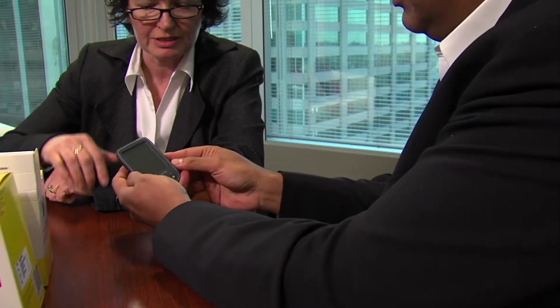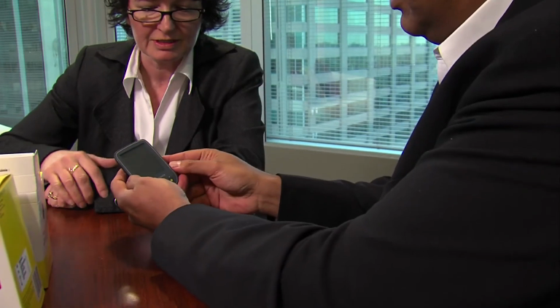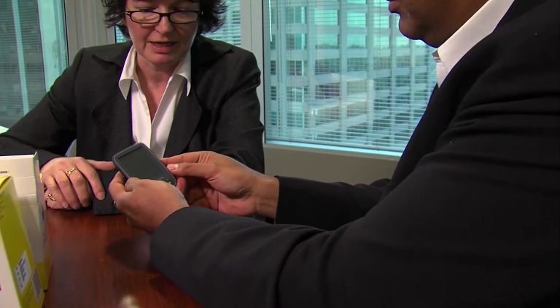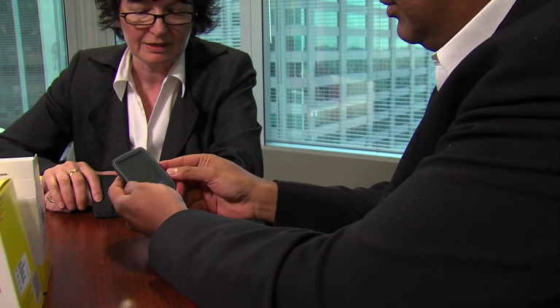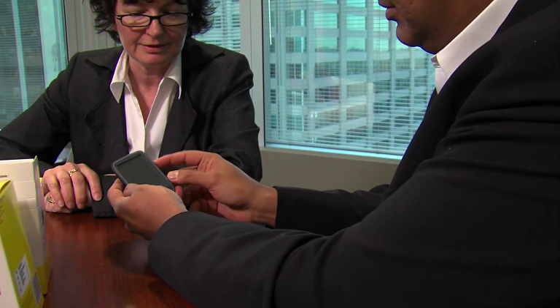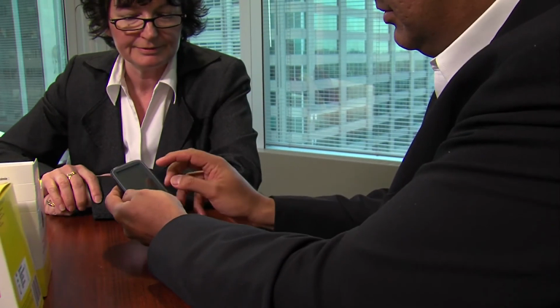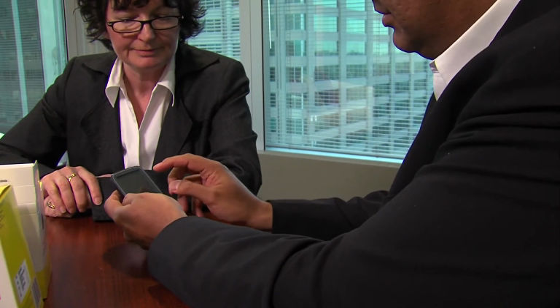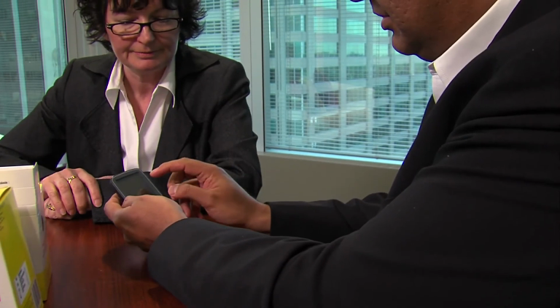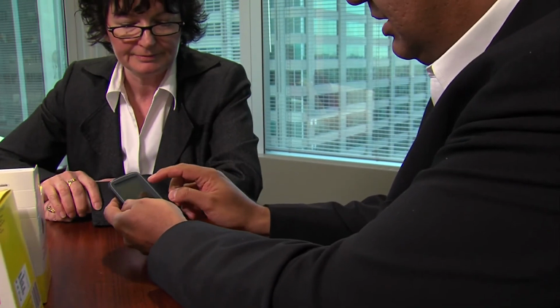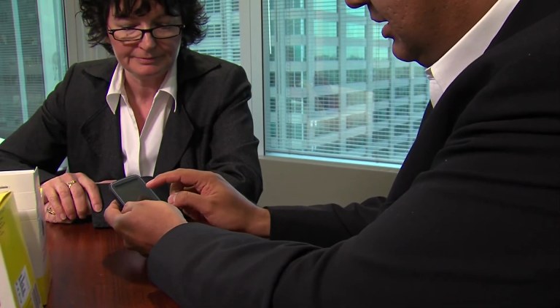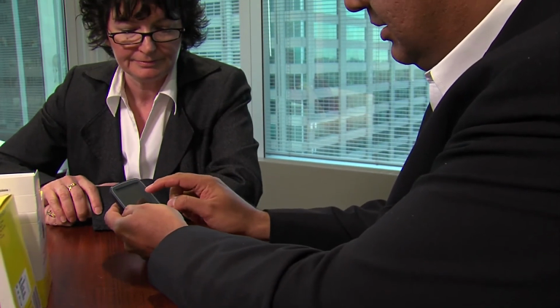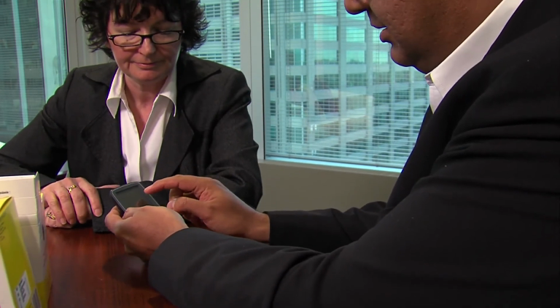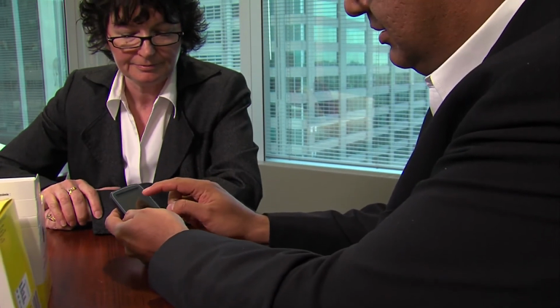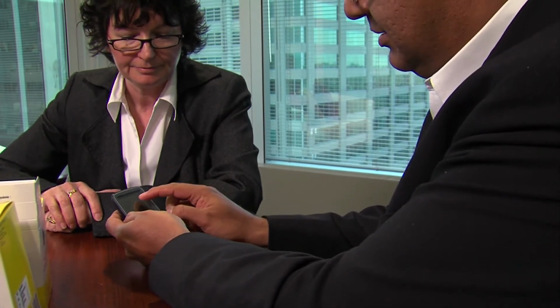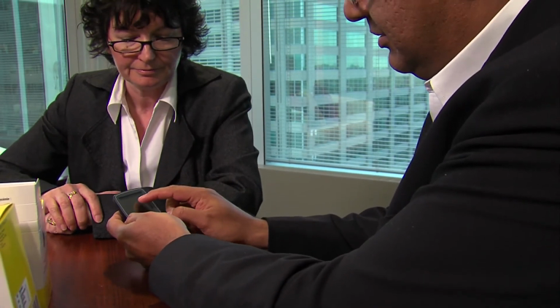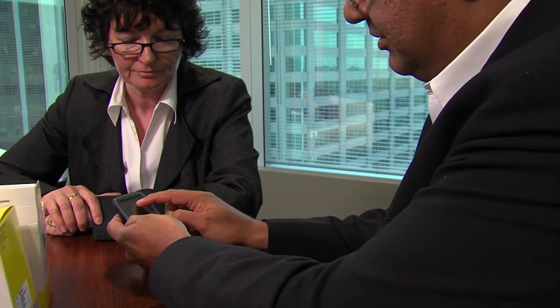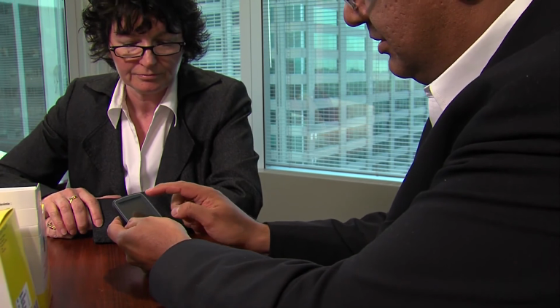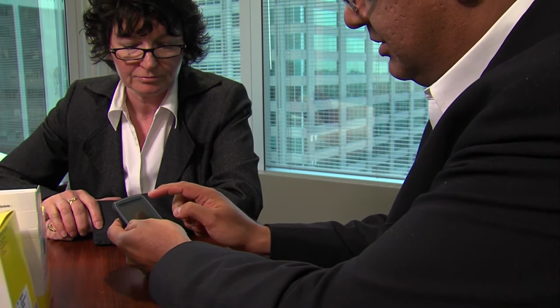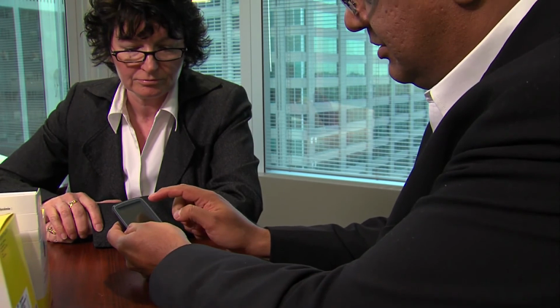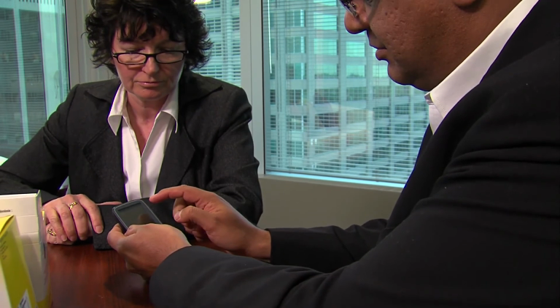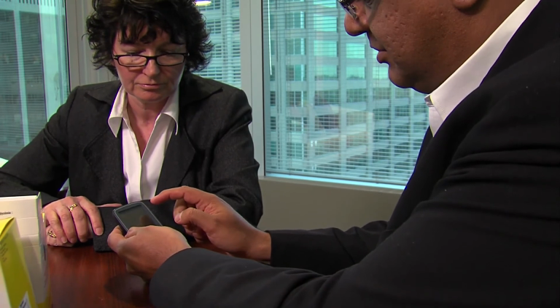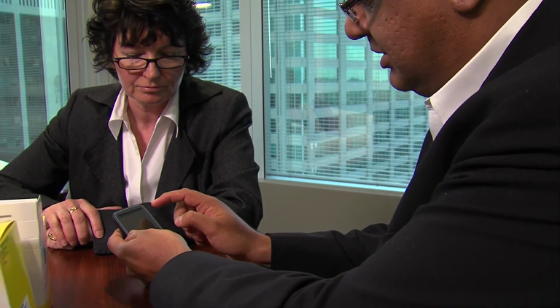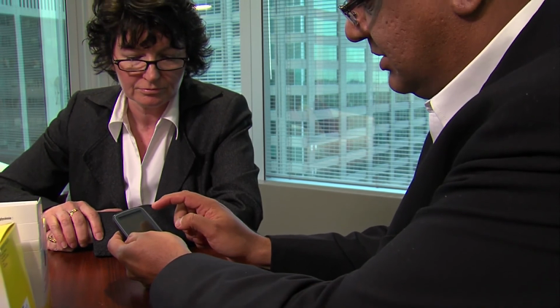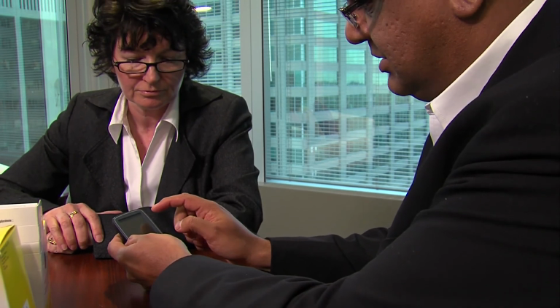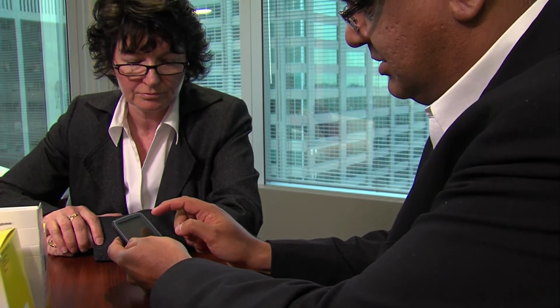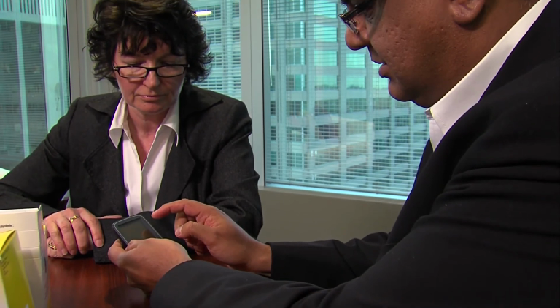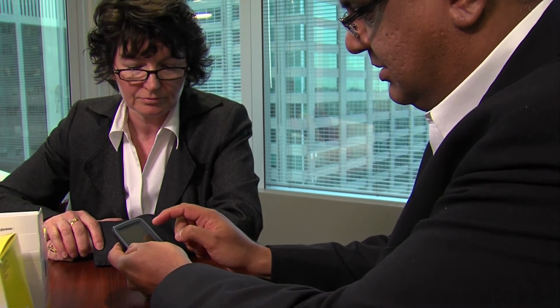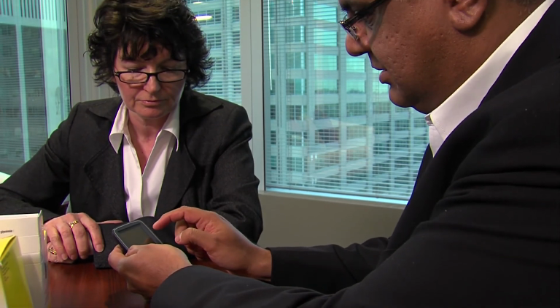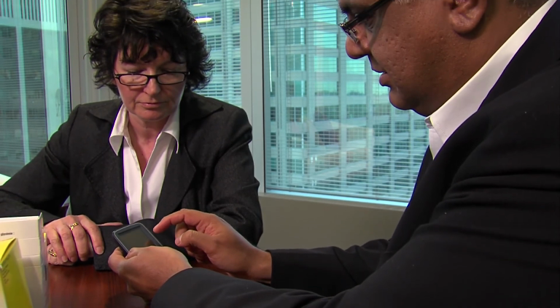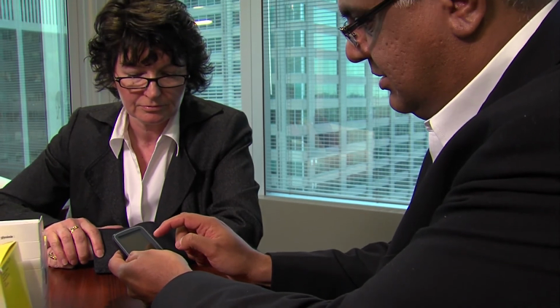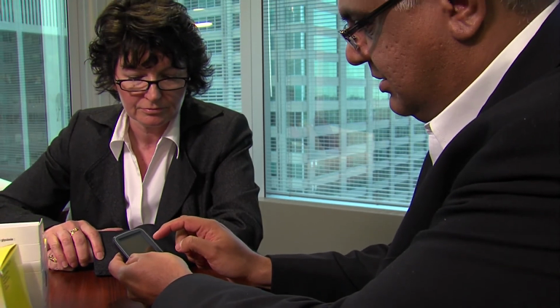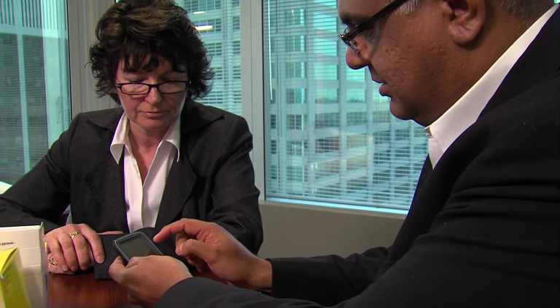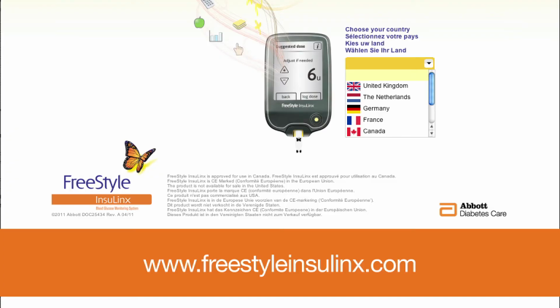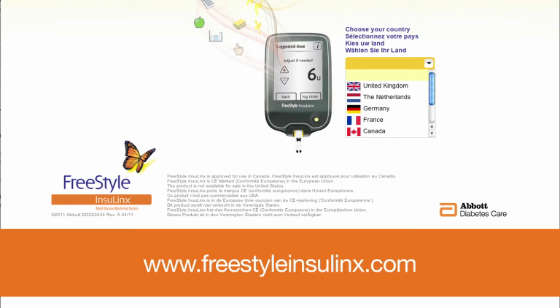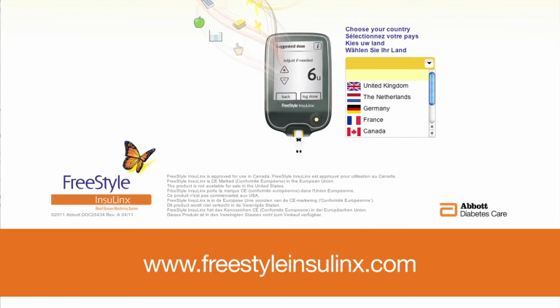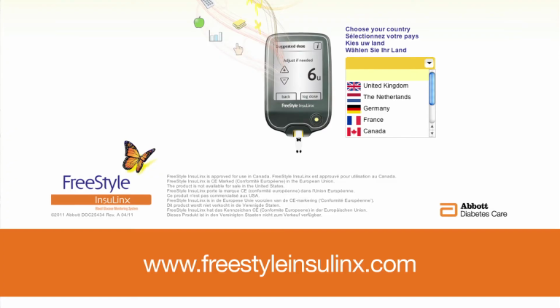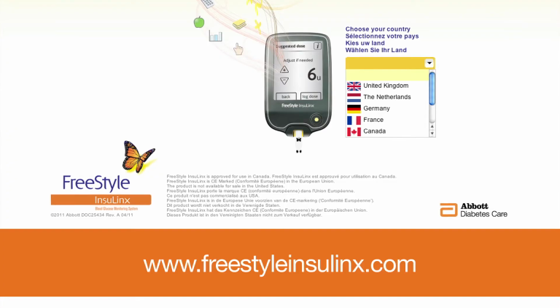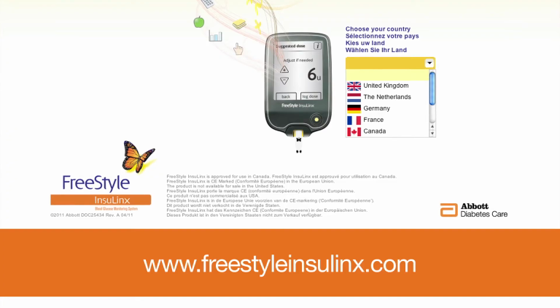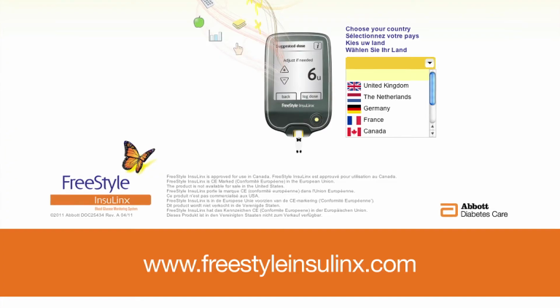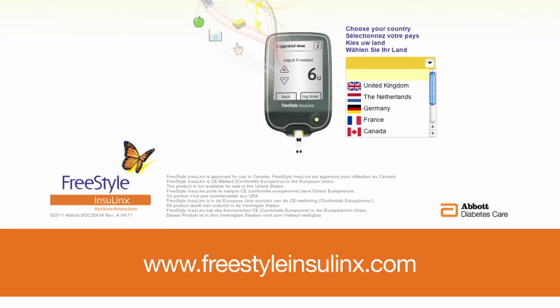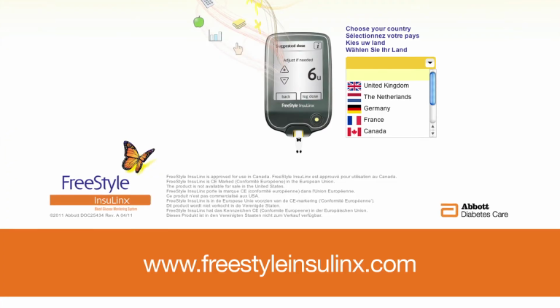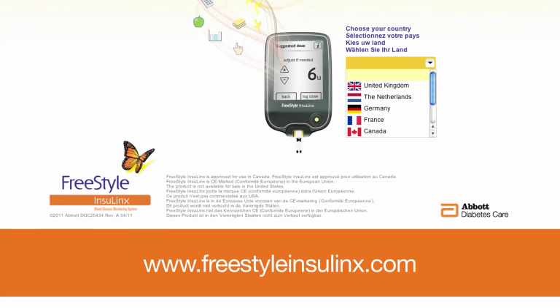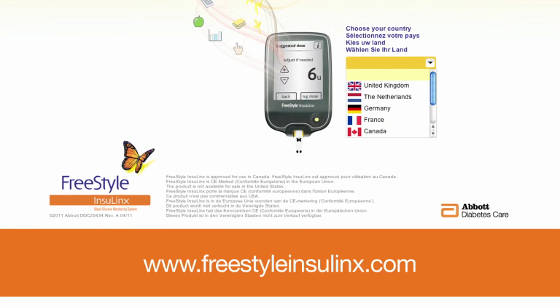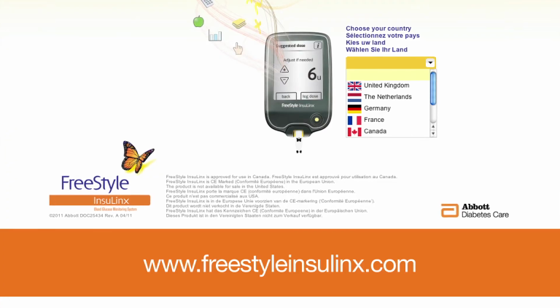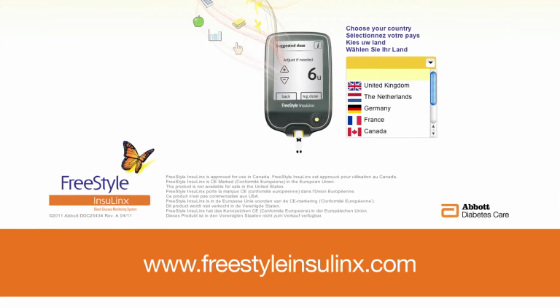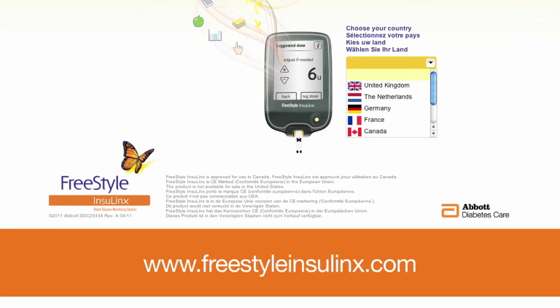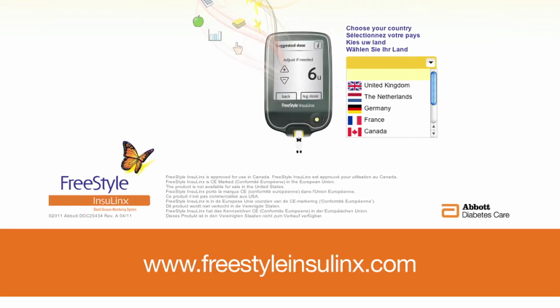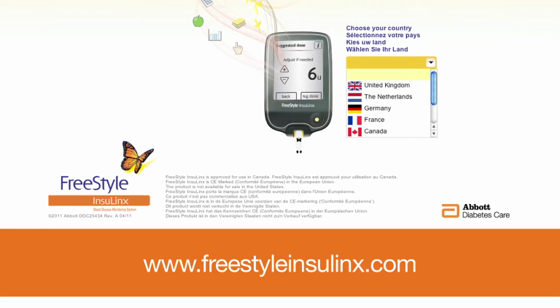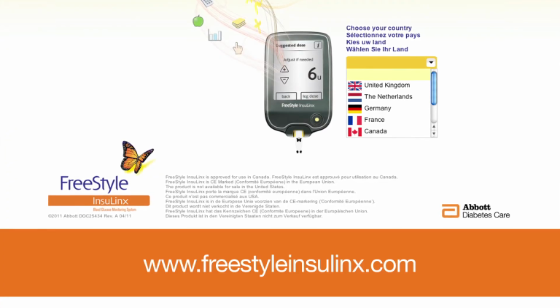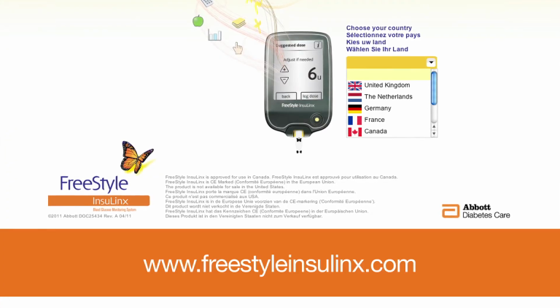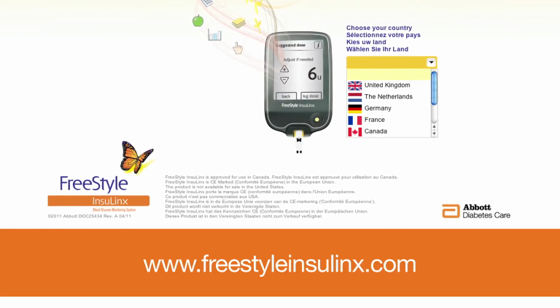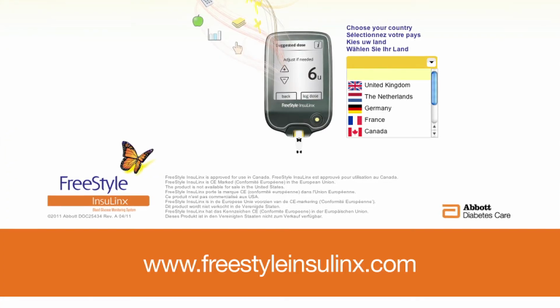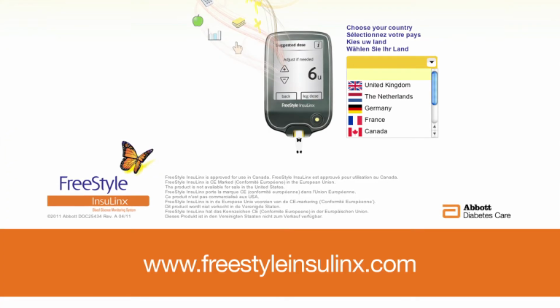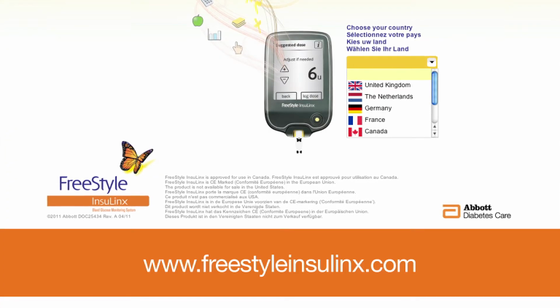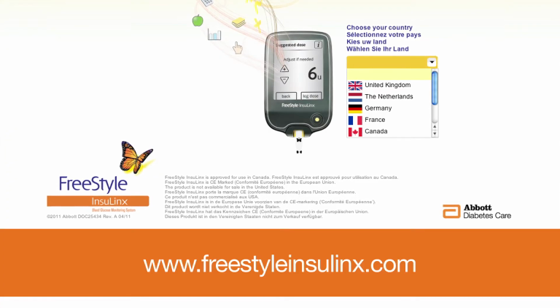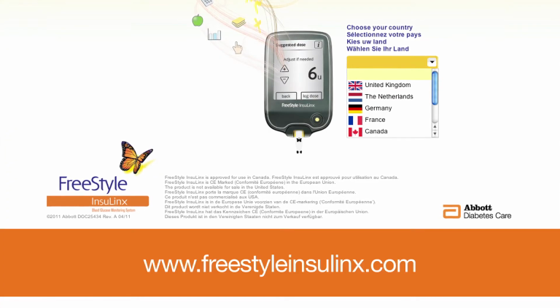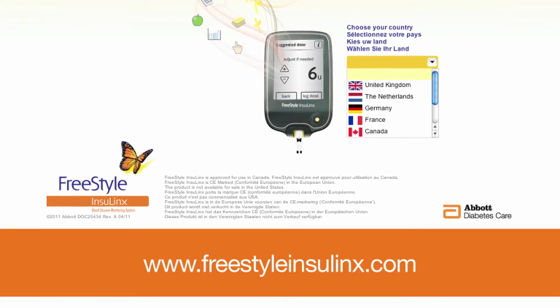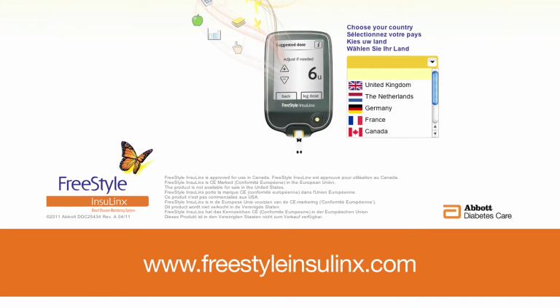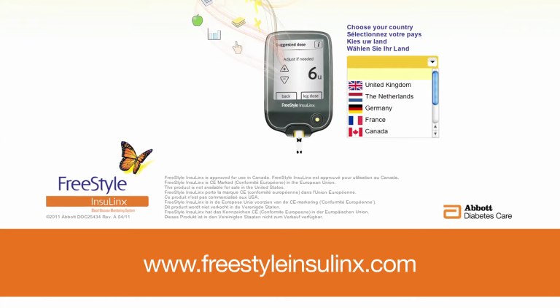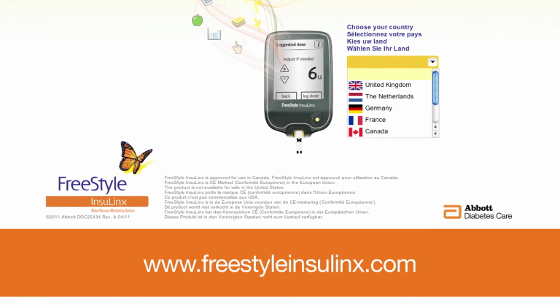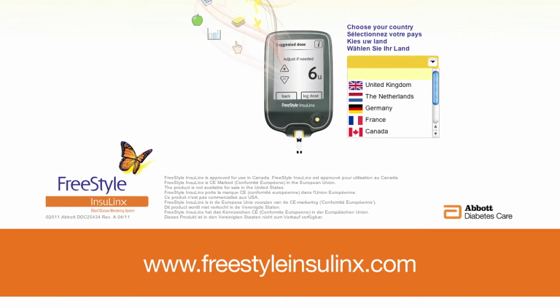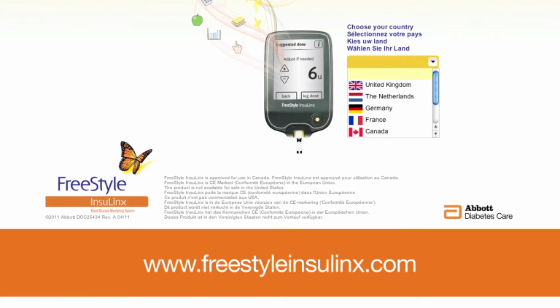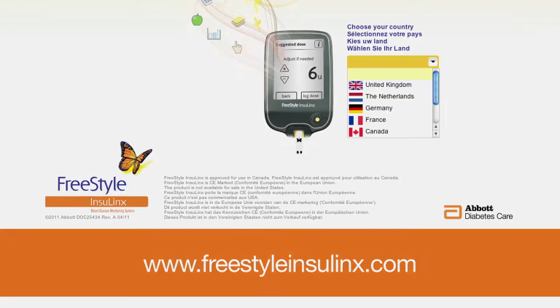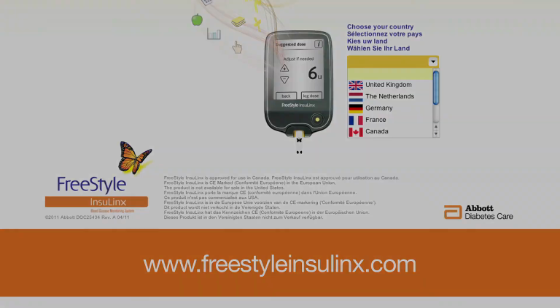For more information on Freestyle Insulinx, visit www.freestyleinsulinx.com.